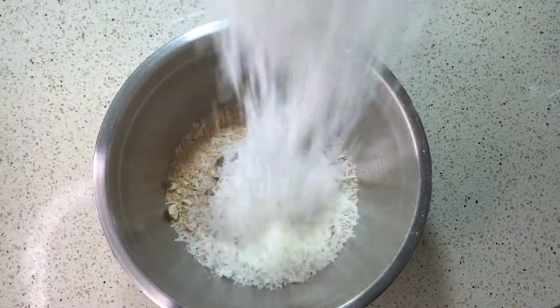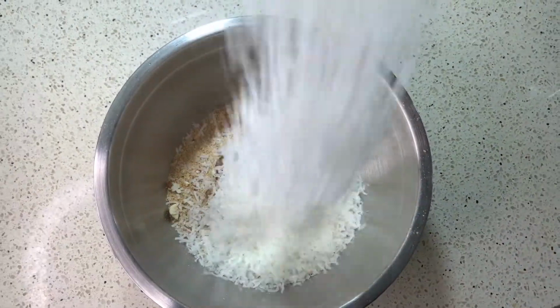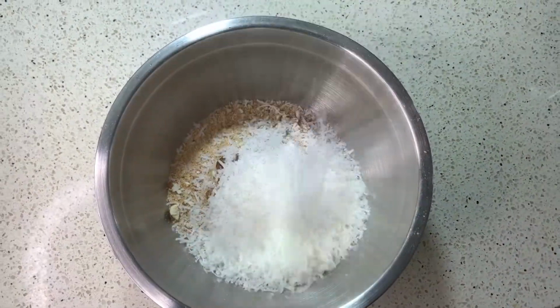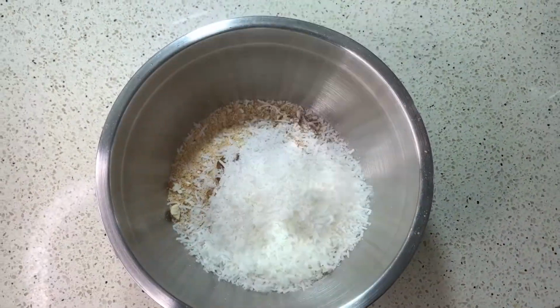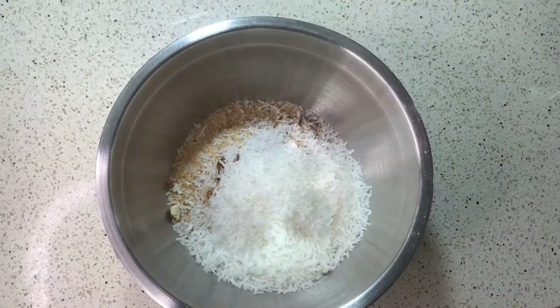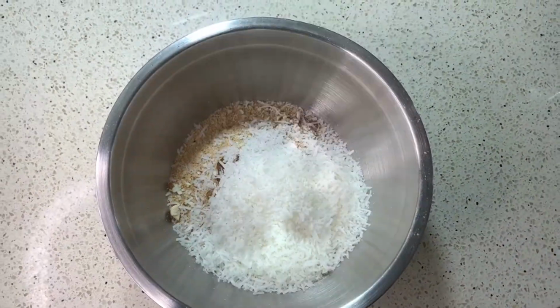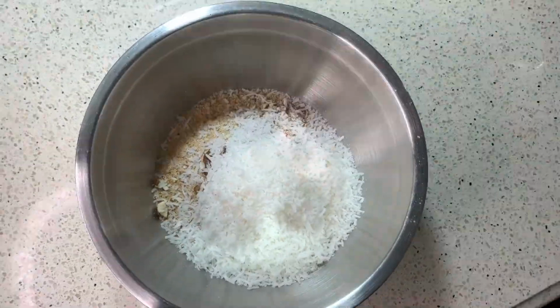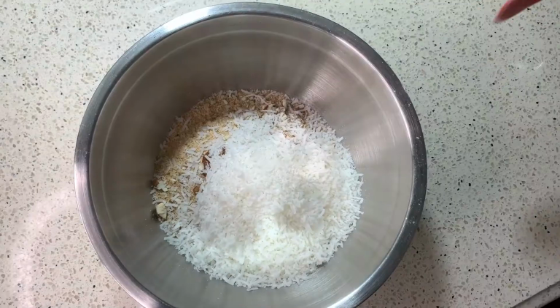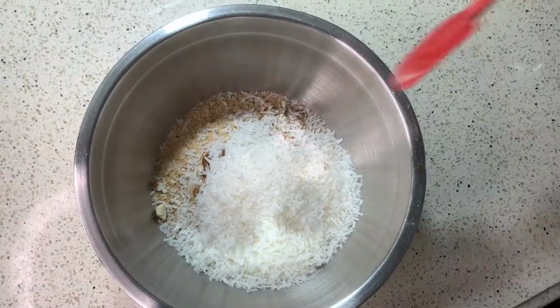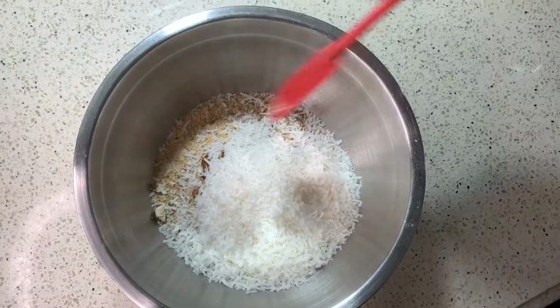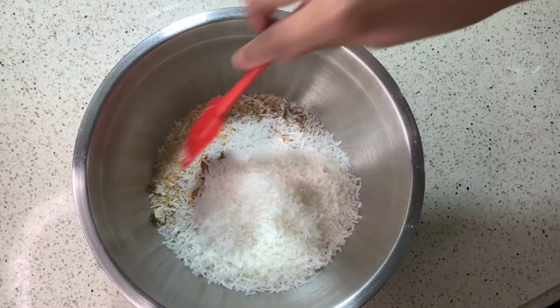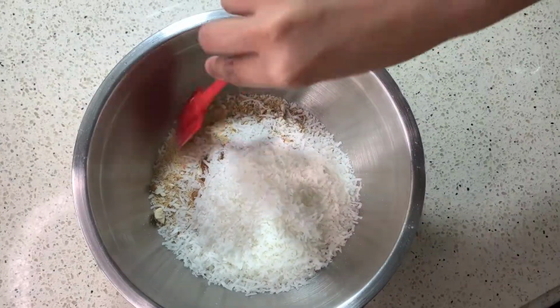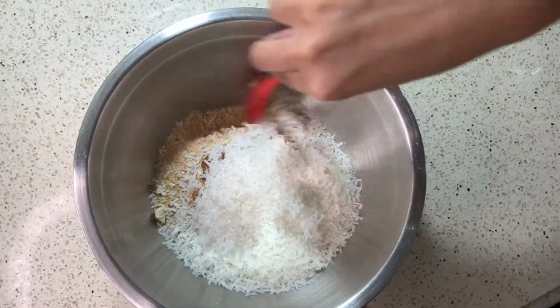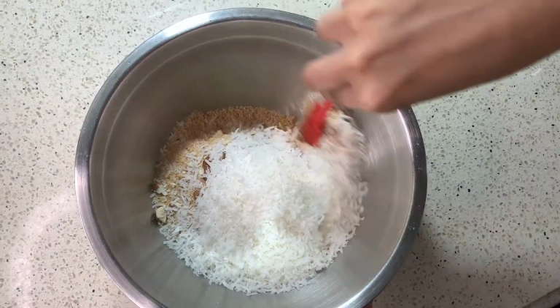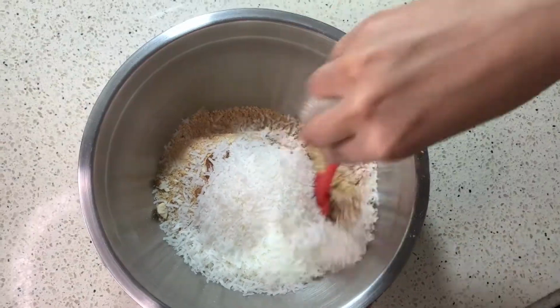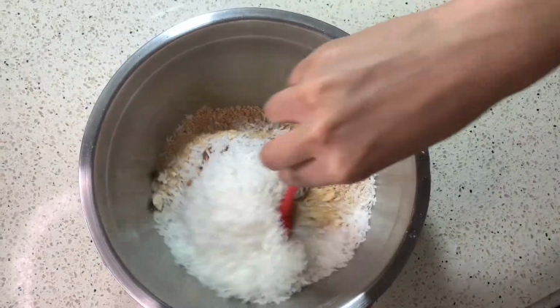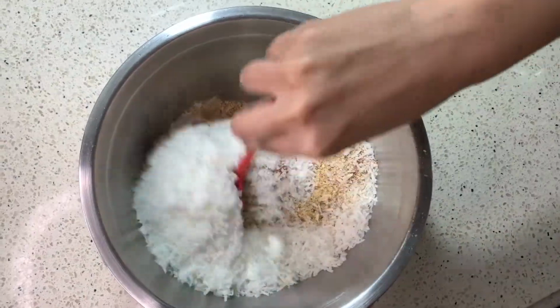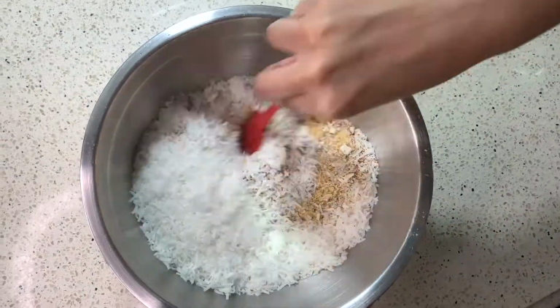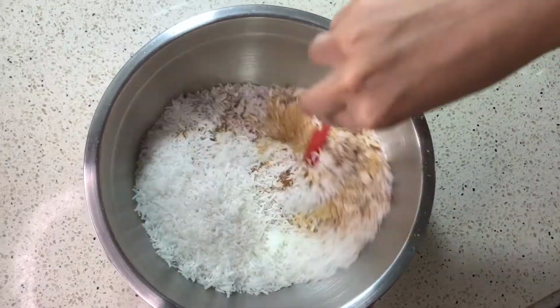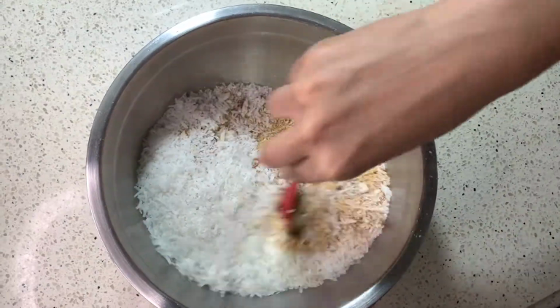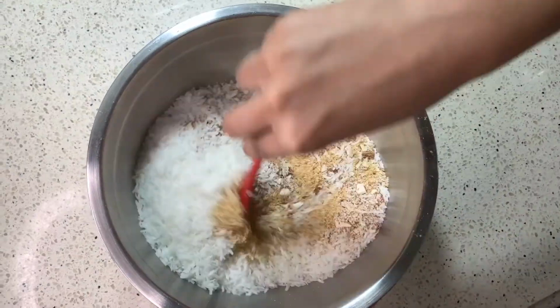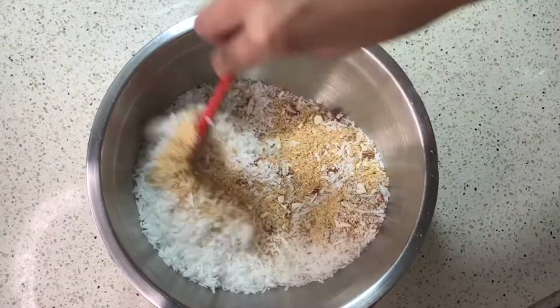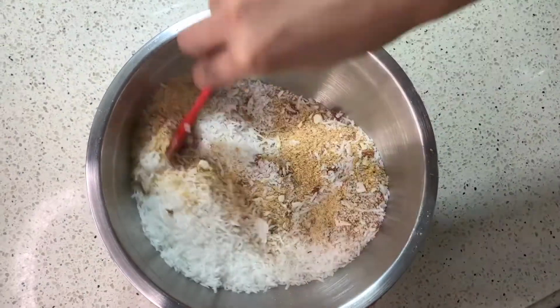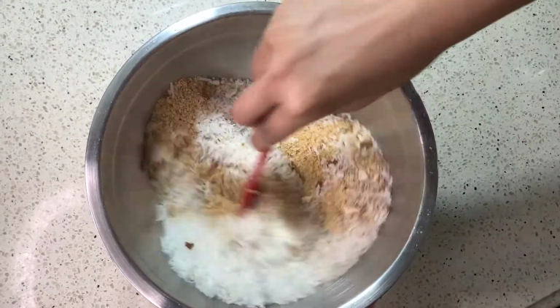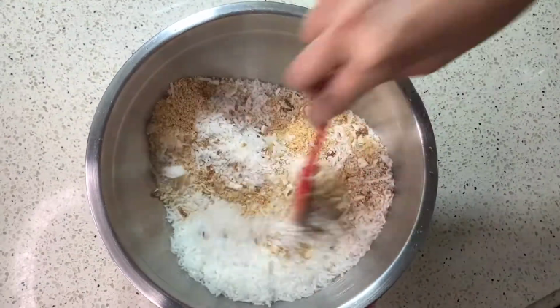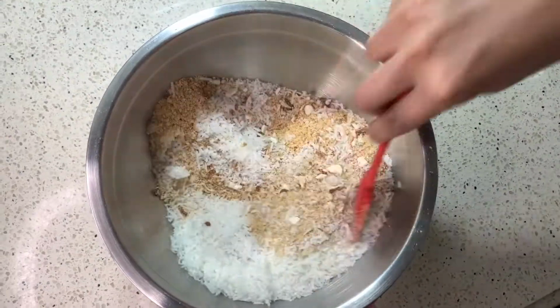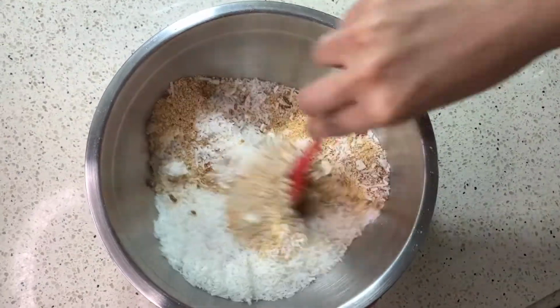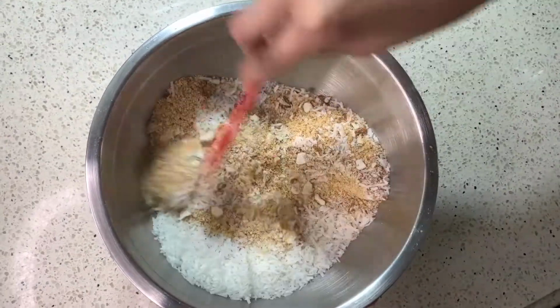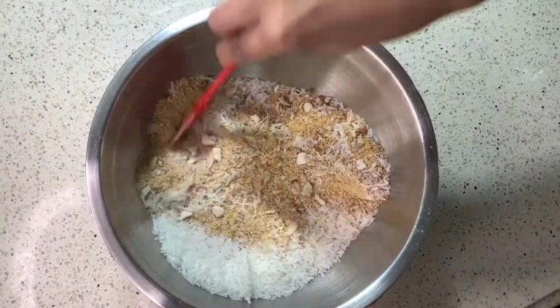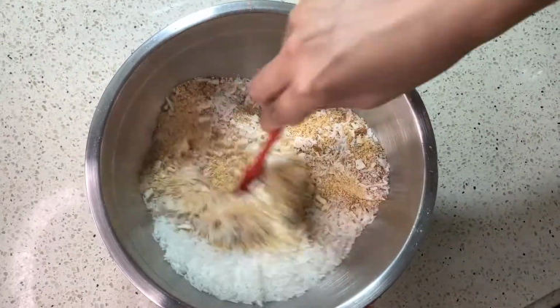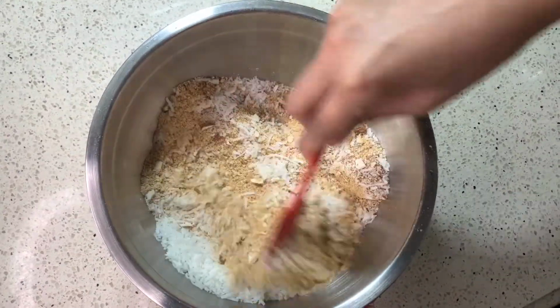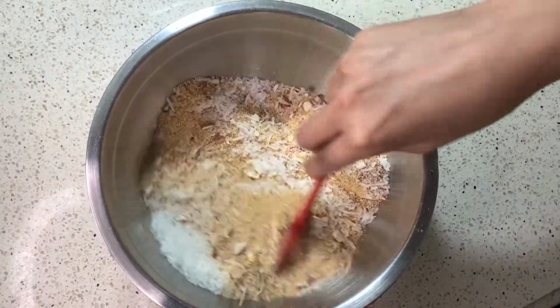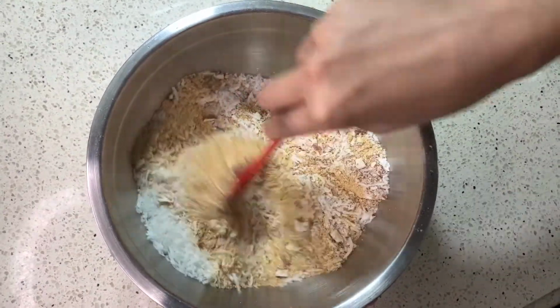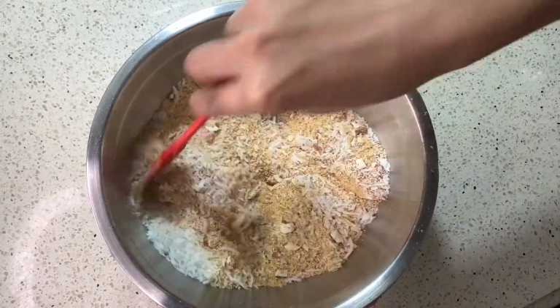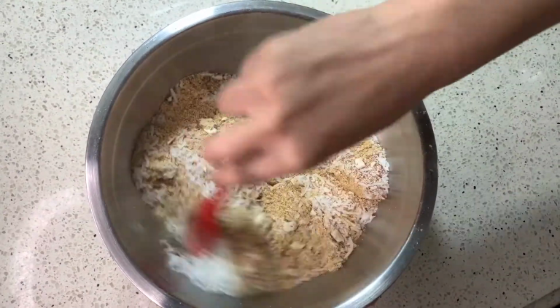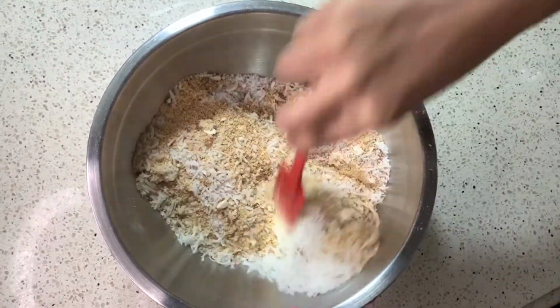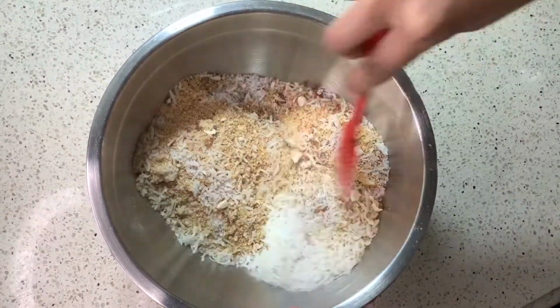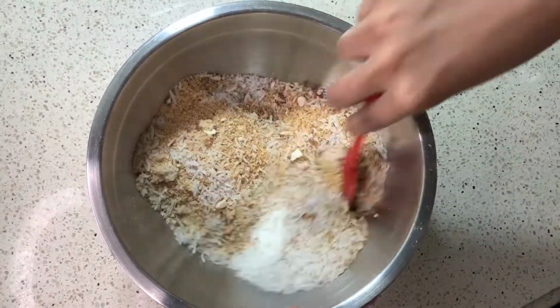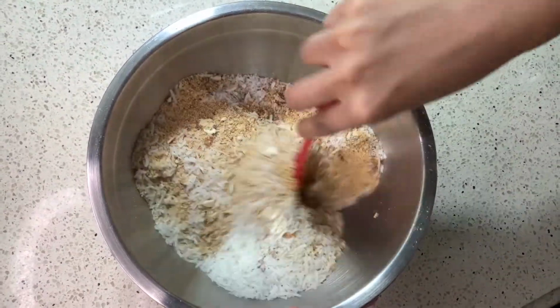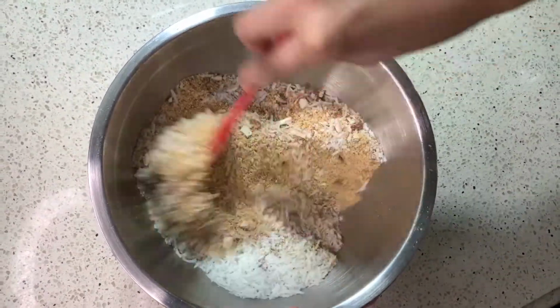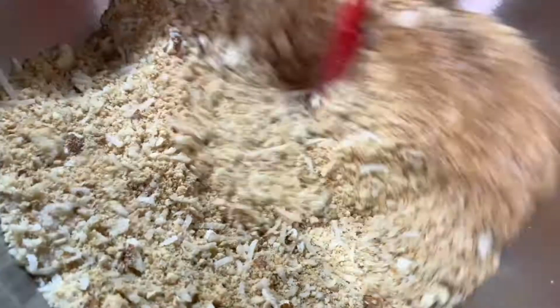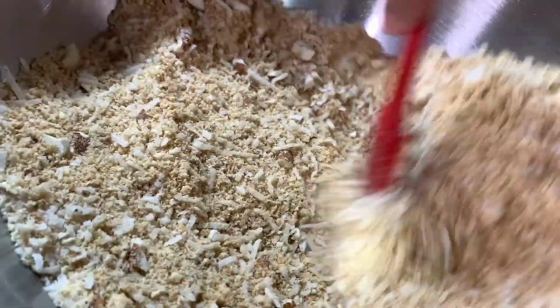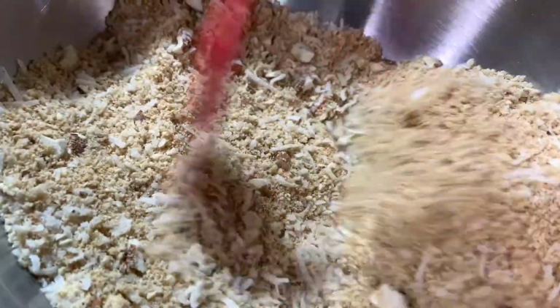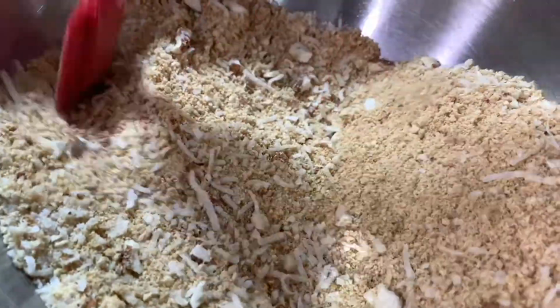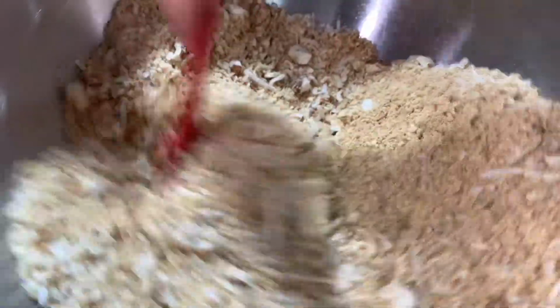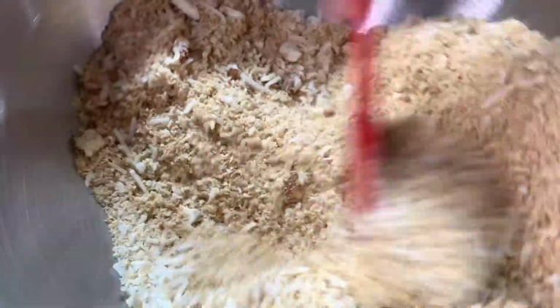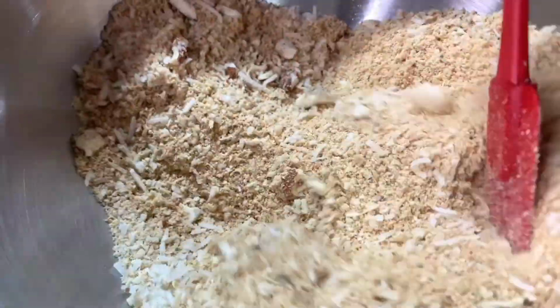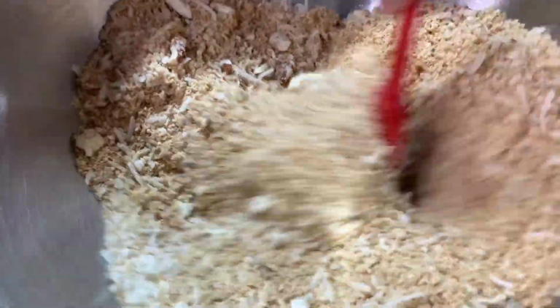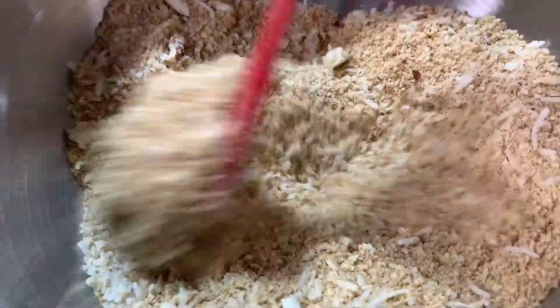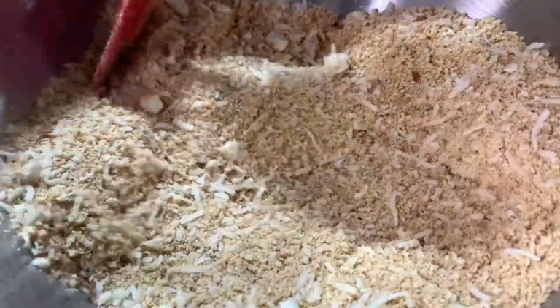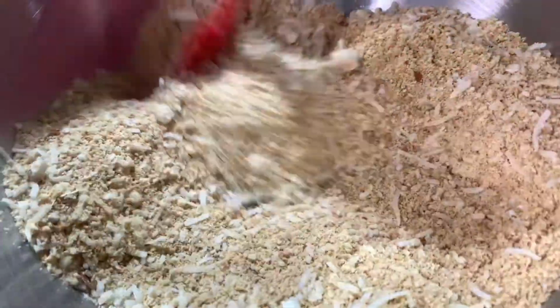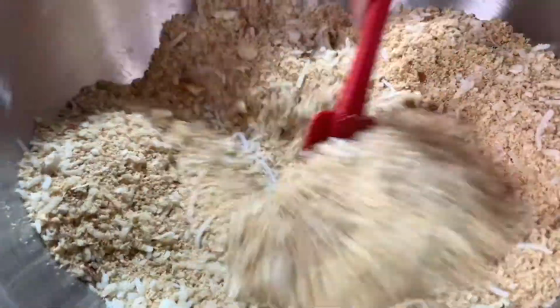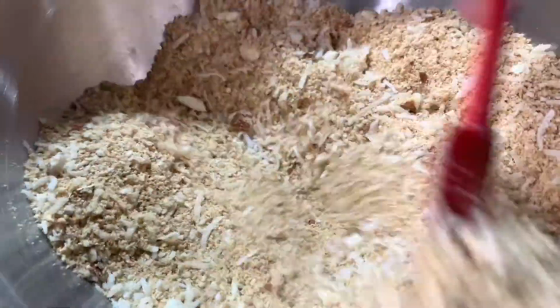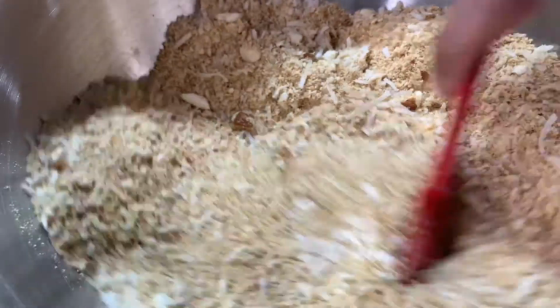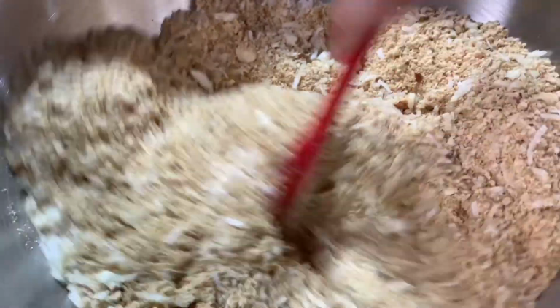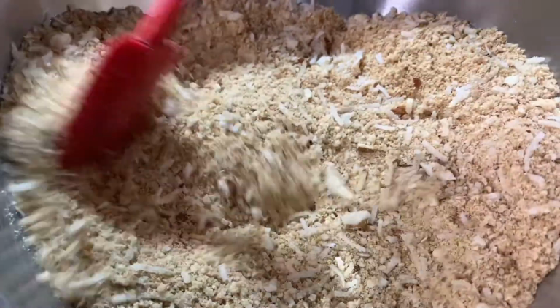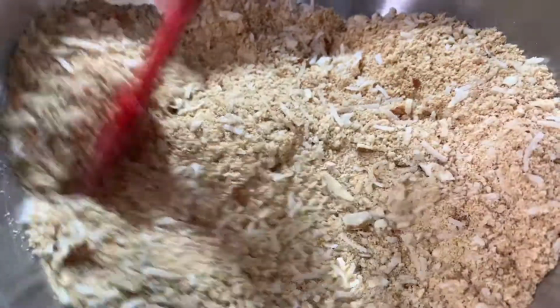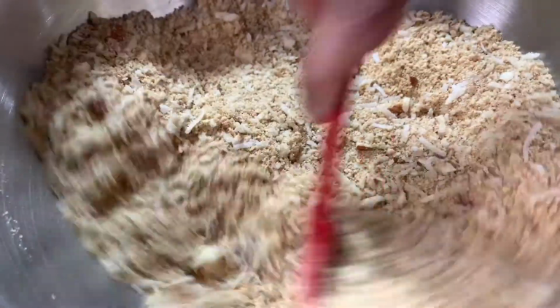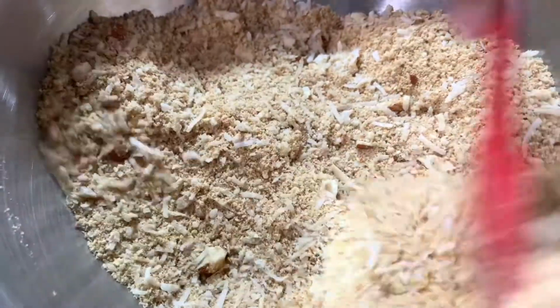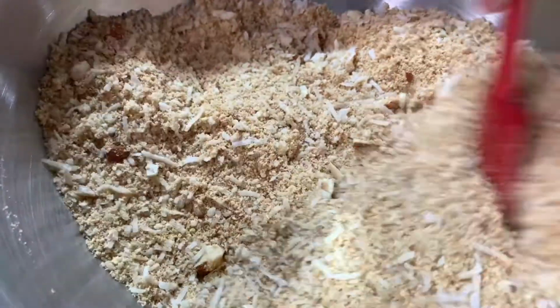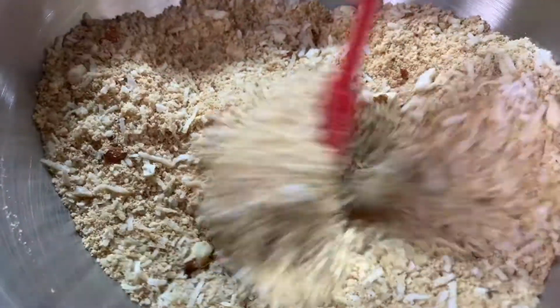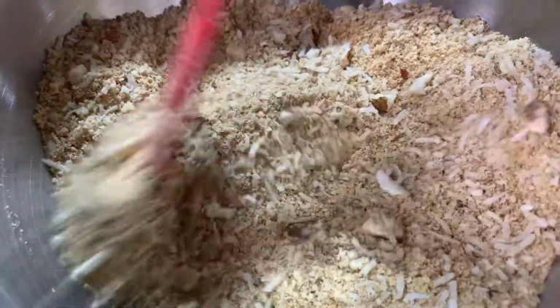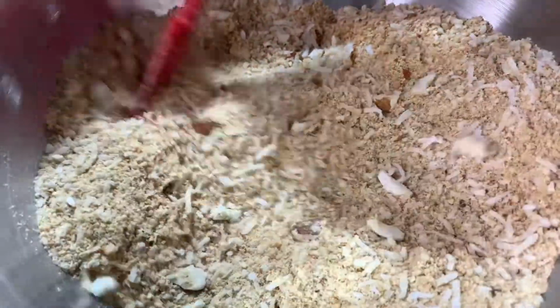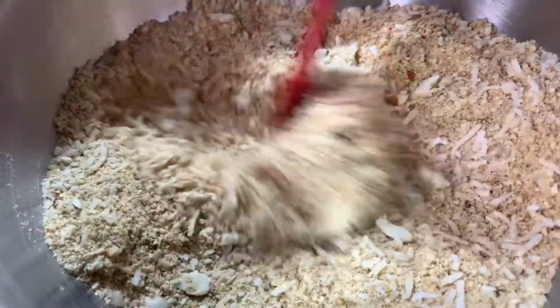Then you want to add some crushed almonds and some coconut. You want to mix that together as this will be the base for your 9mm bars.